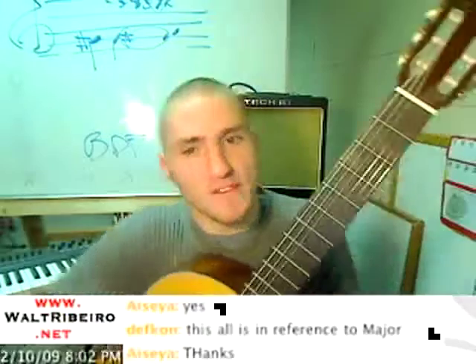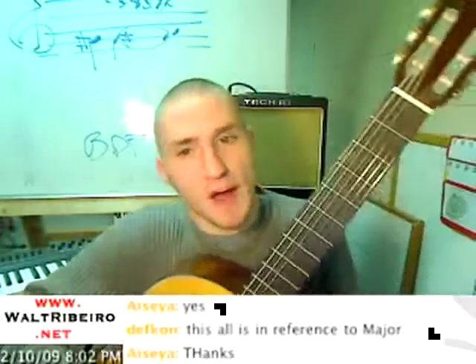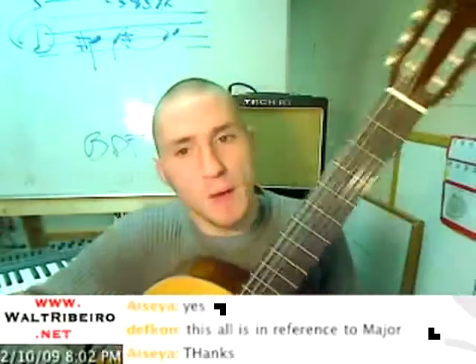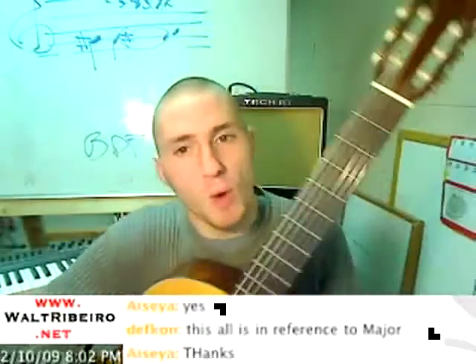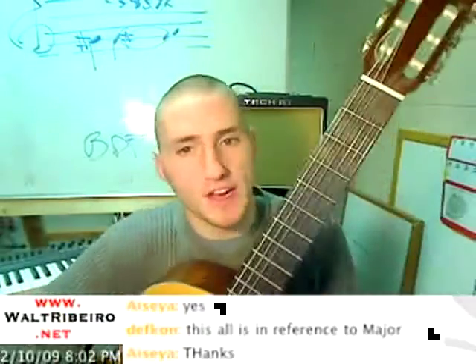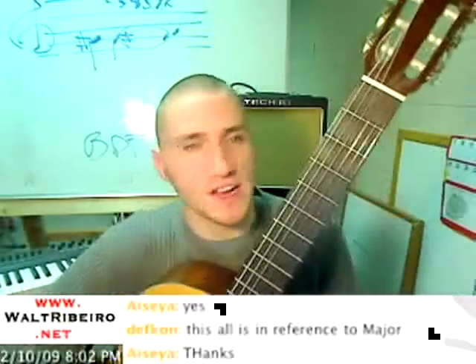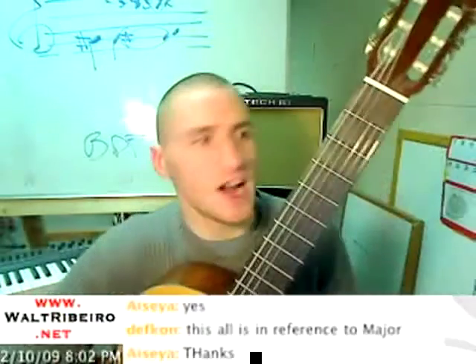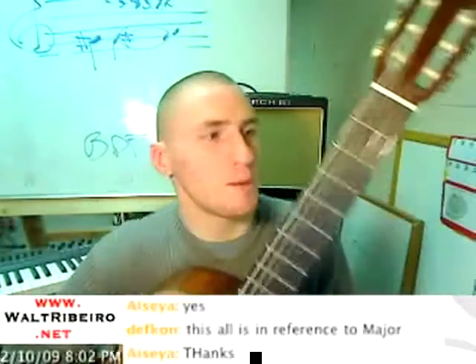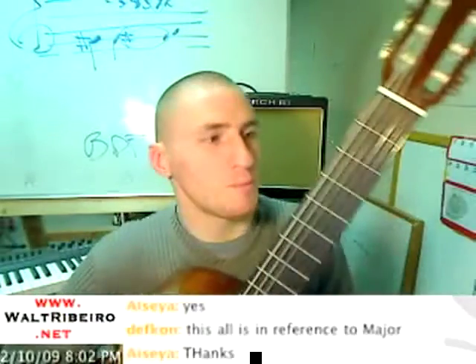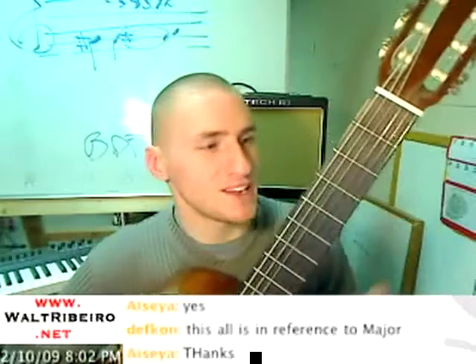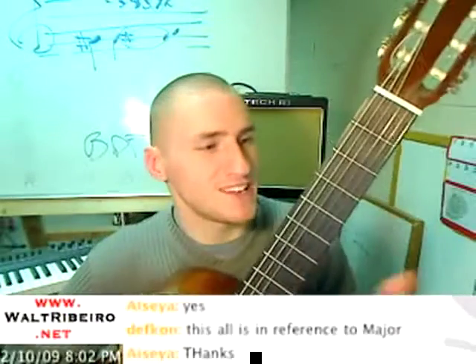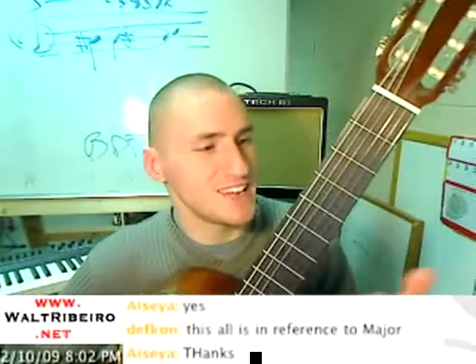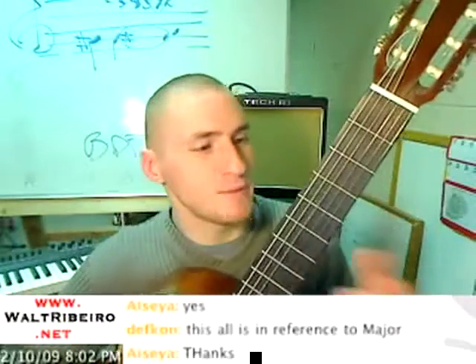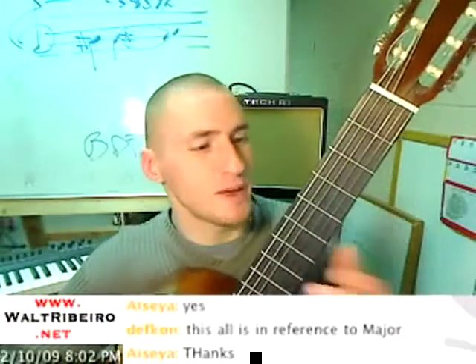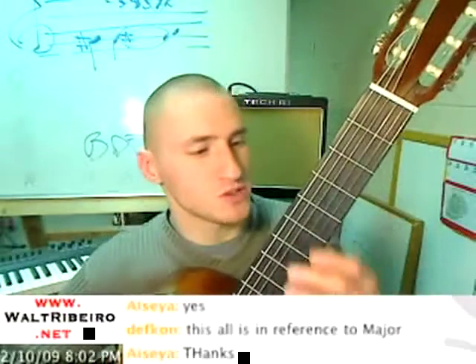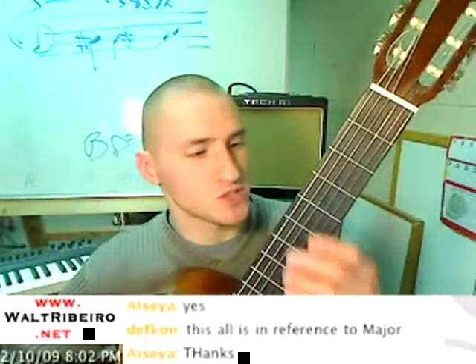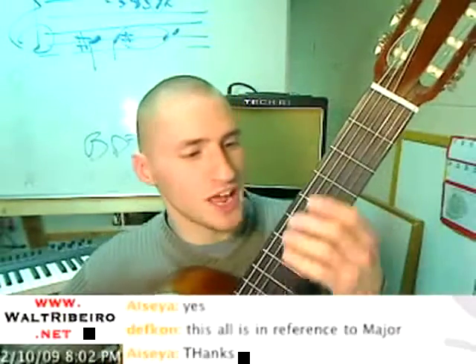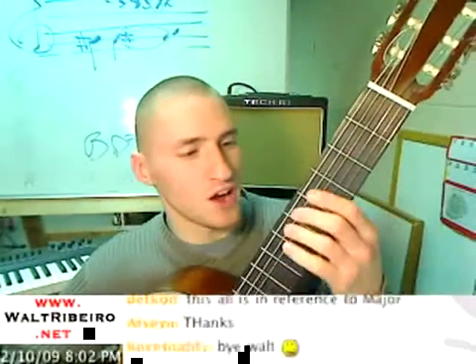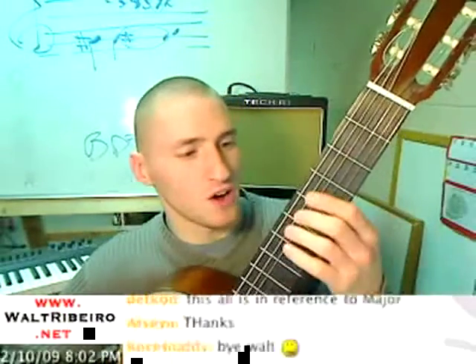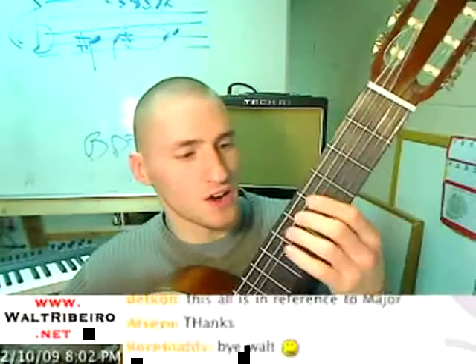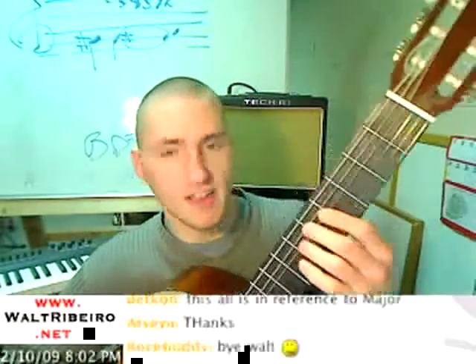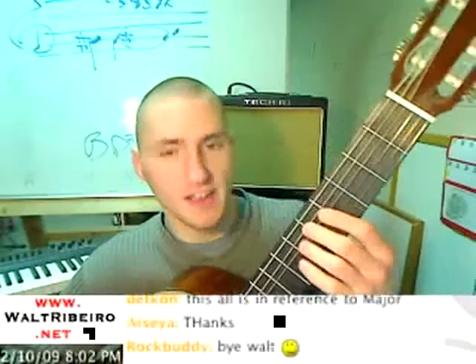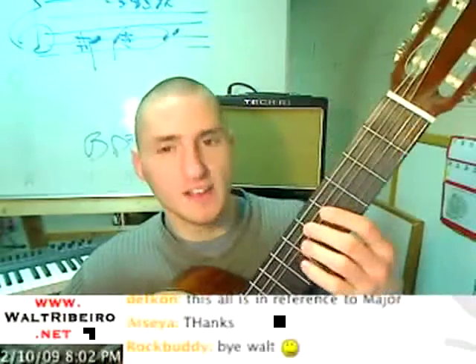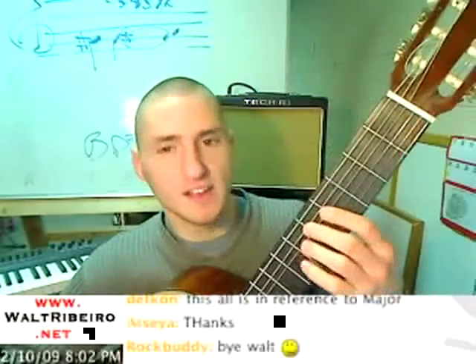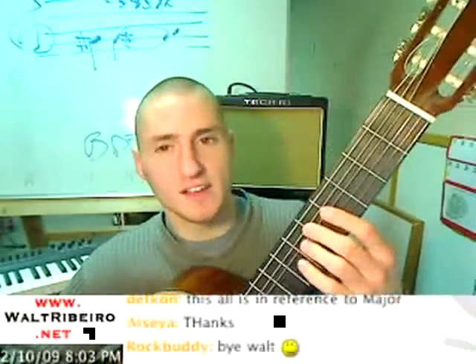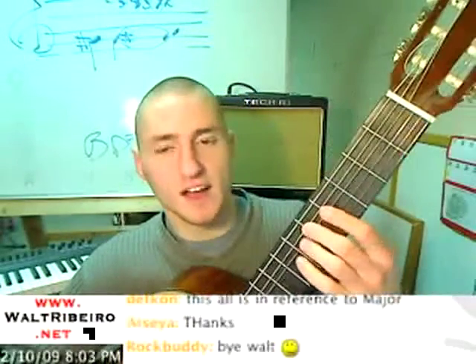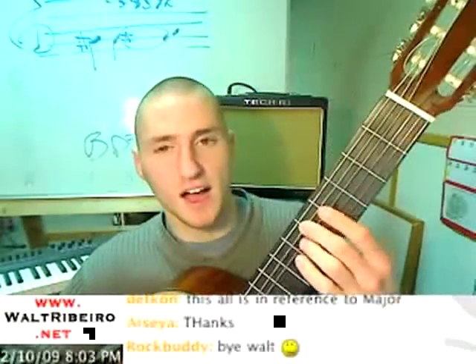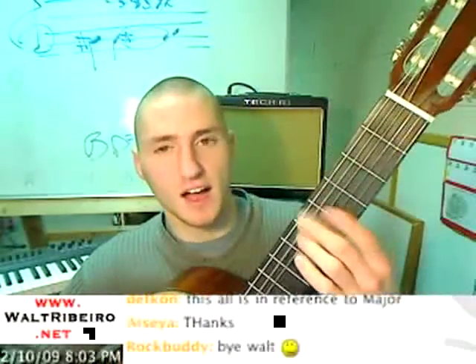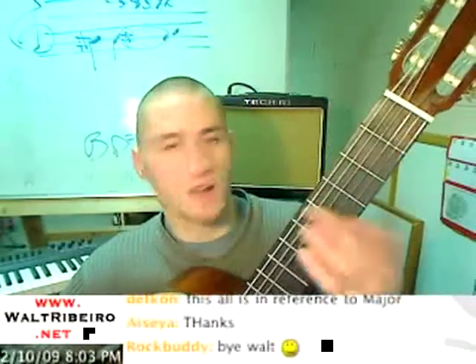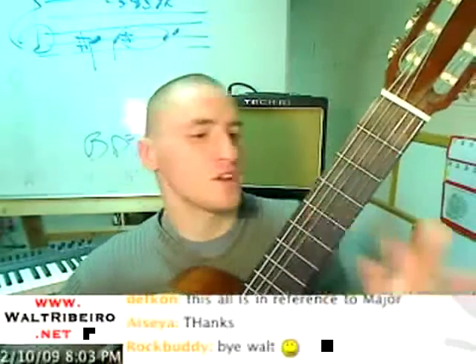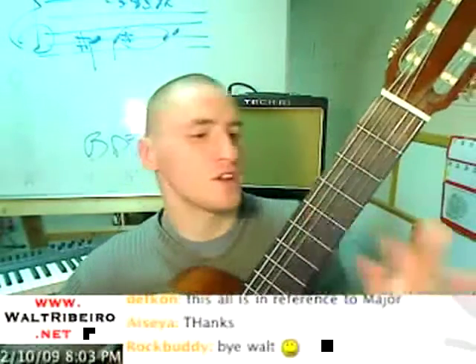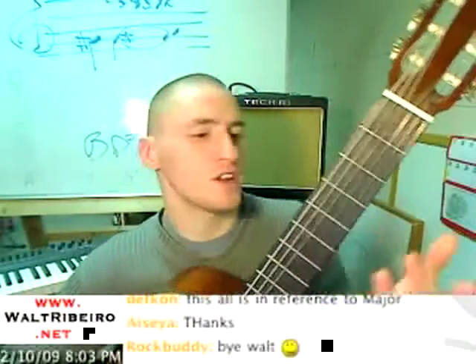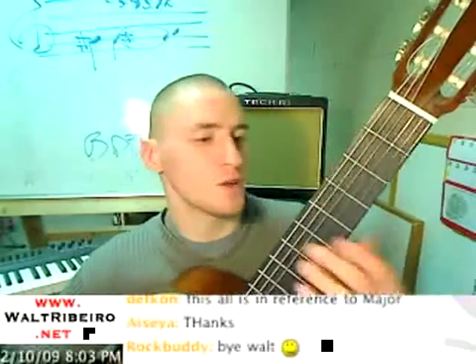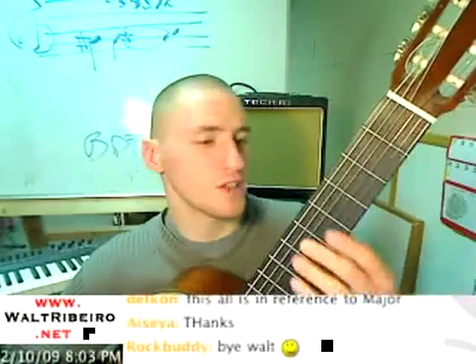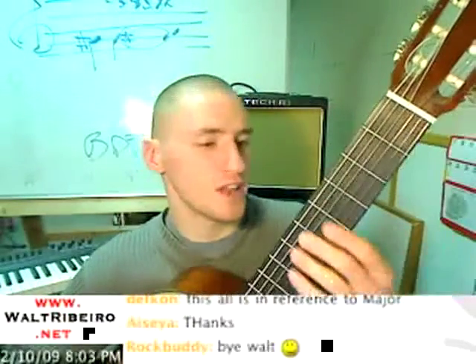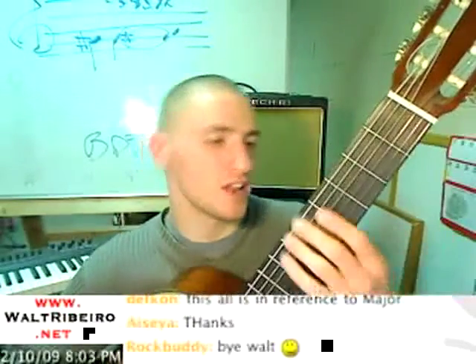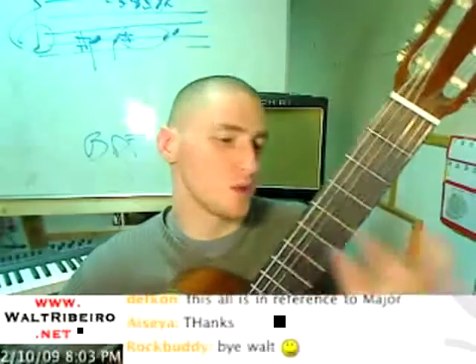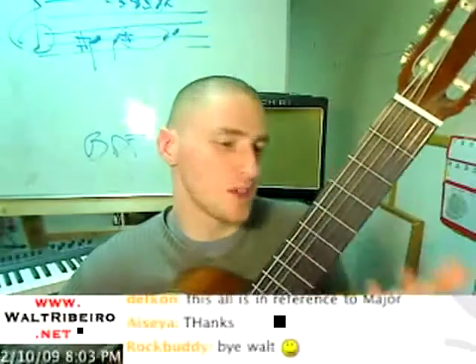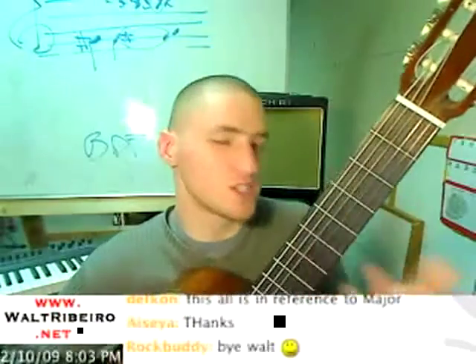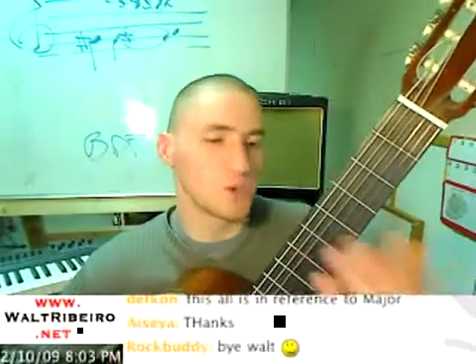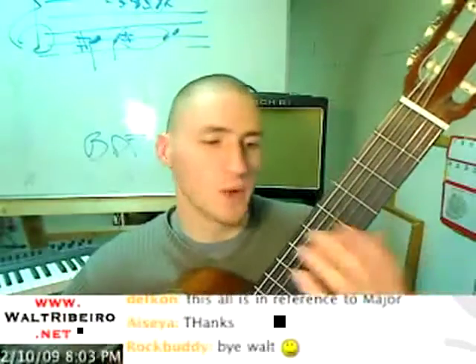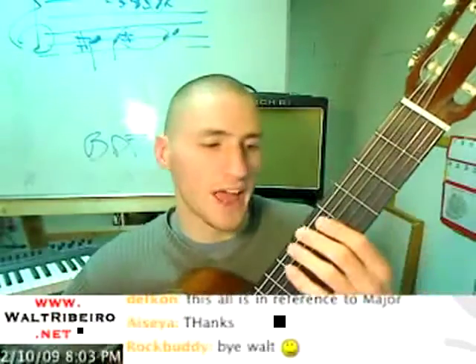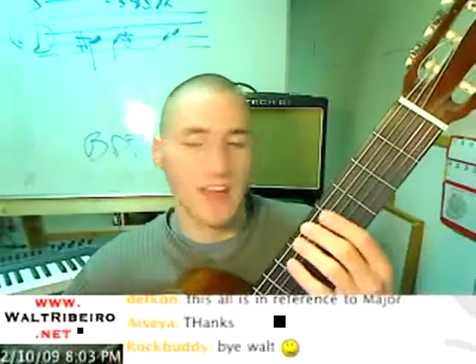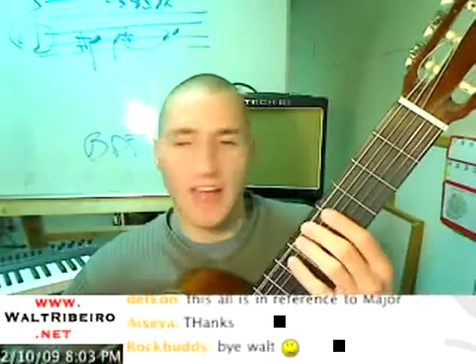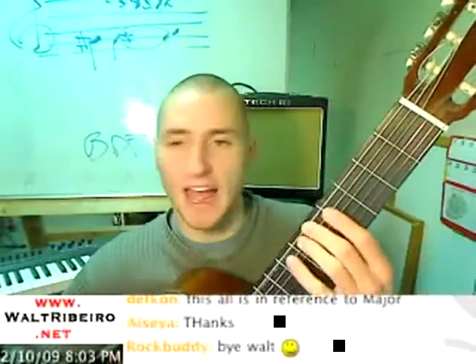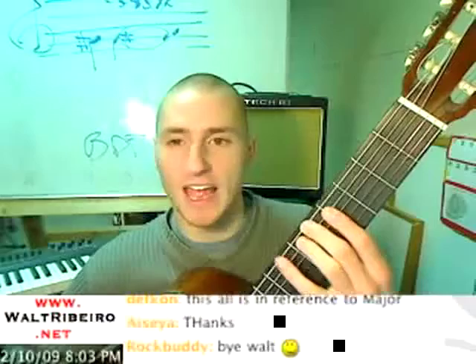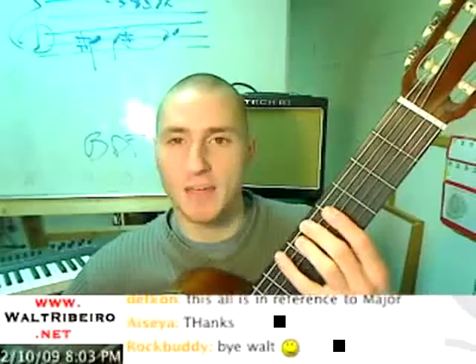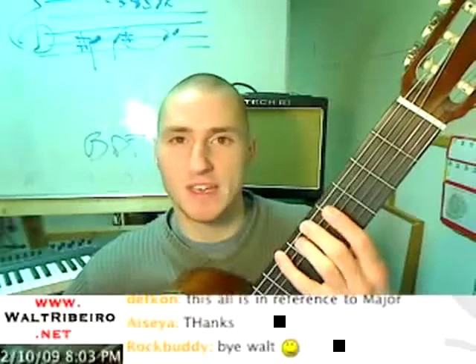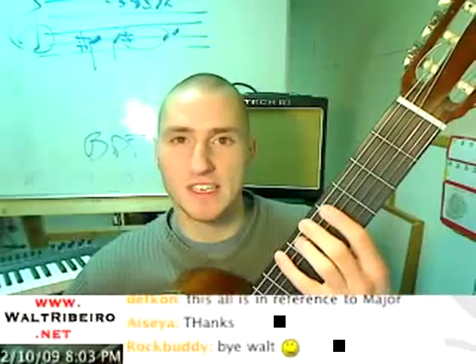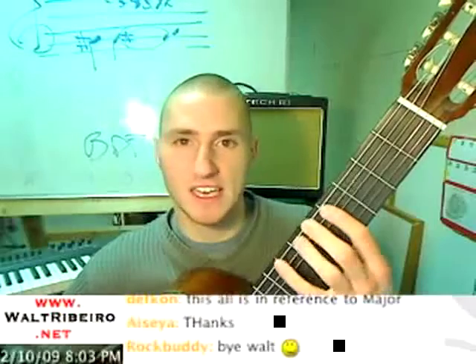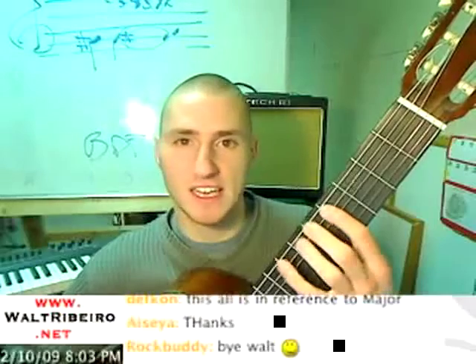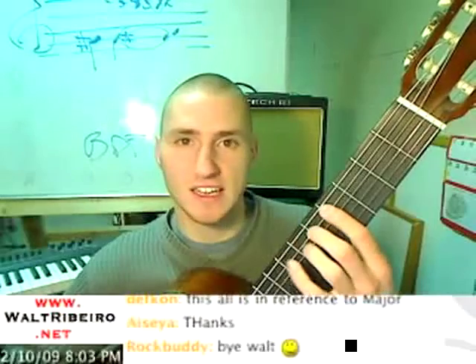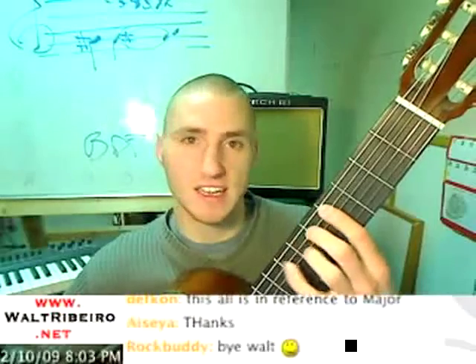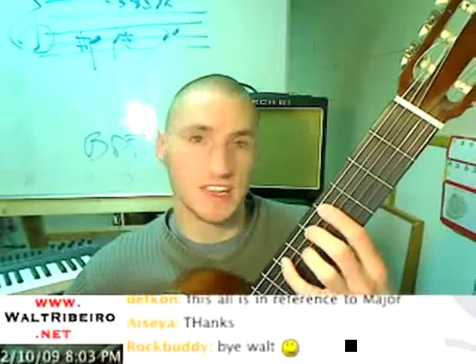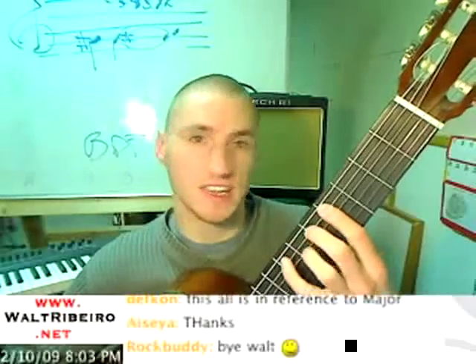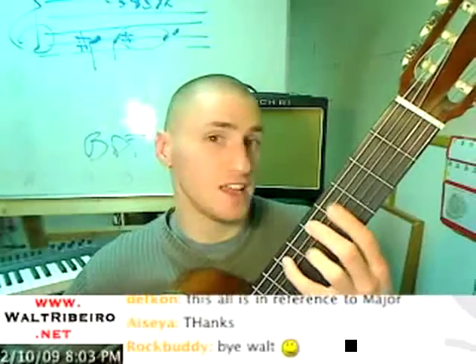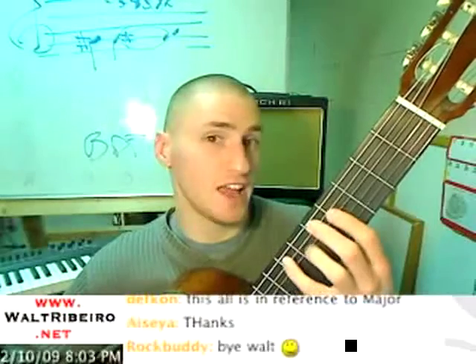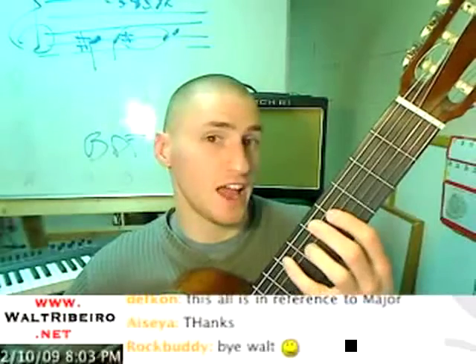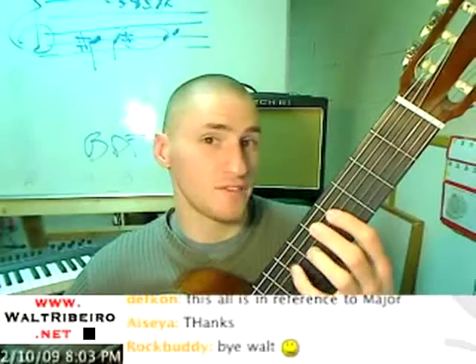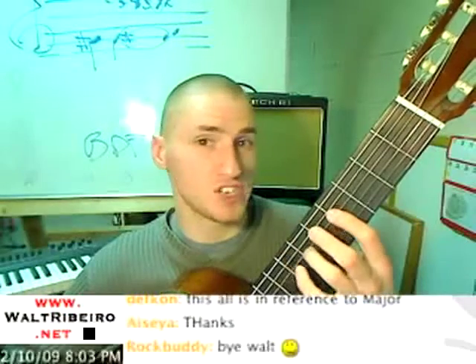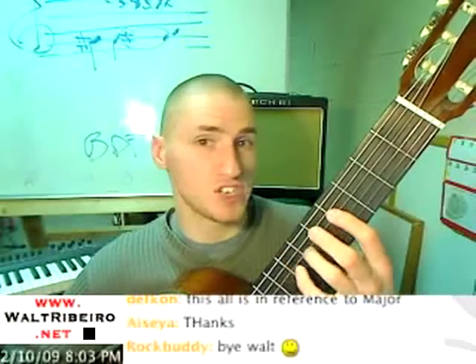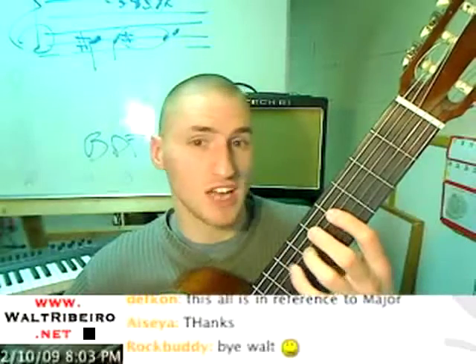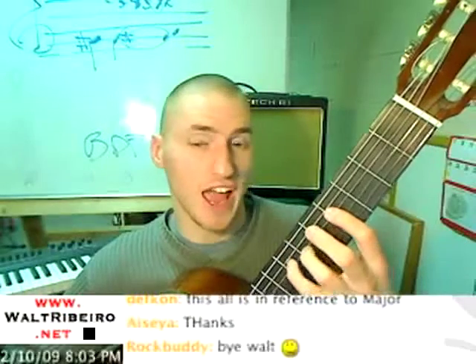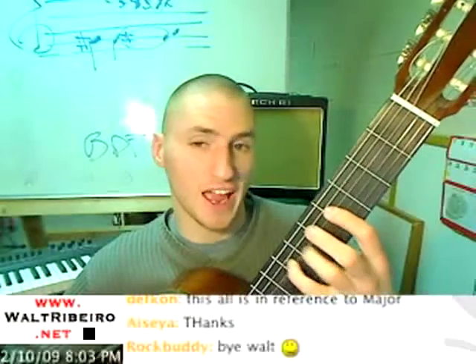If I'm walking up my A major scale — A, B, C, D, E, F, G, A.